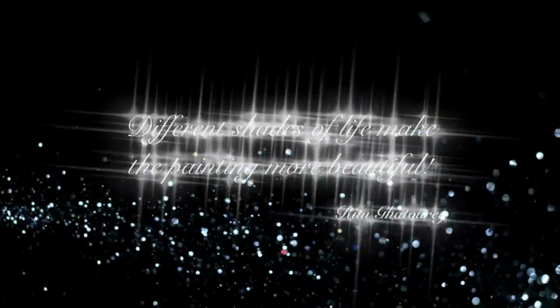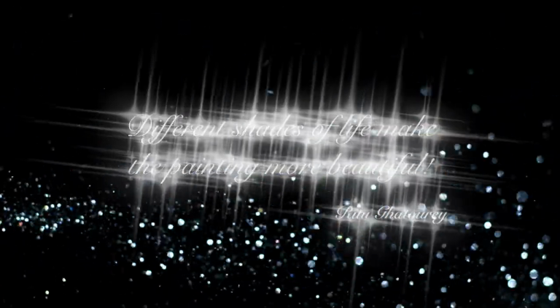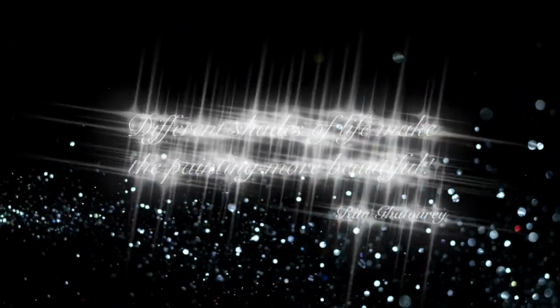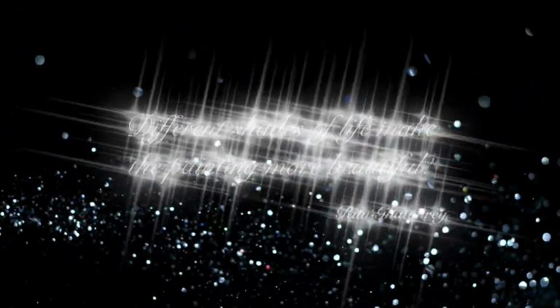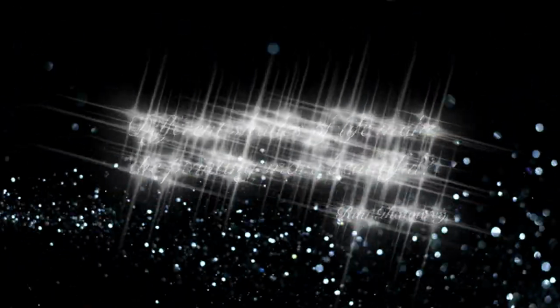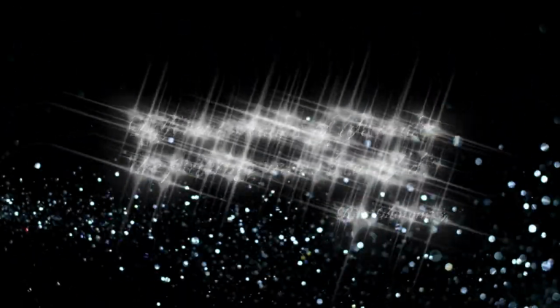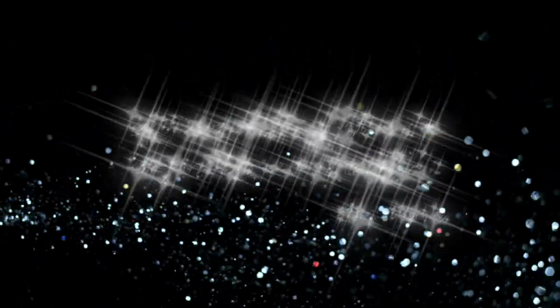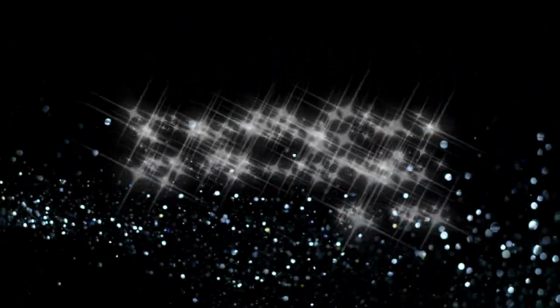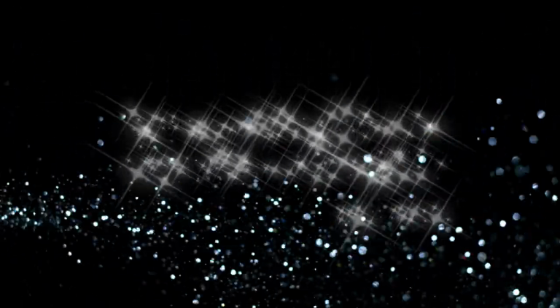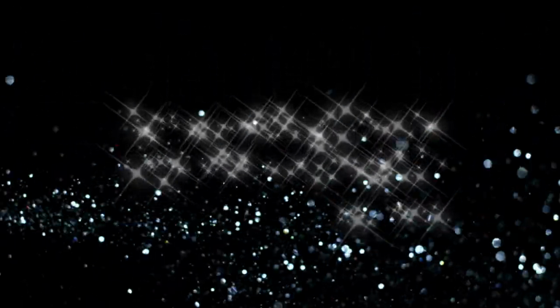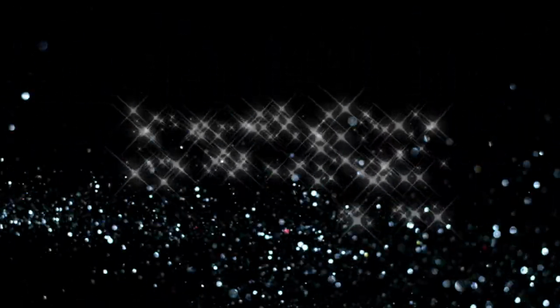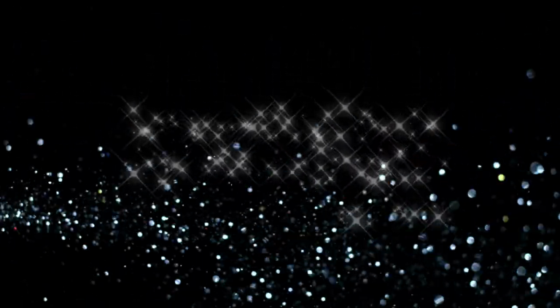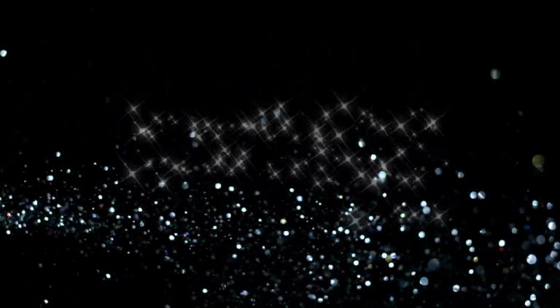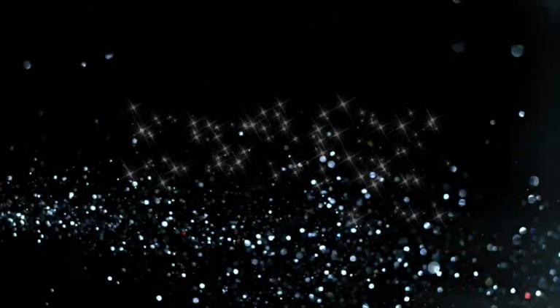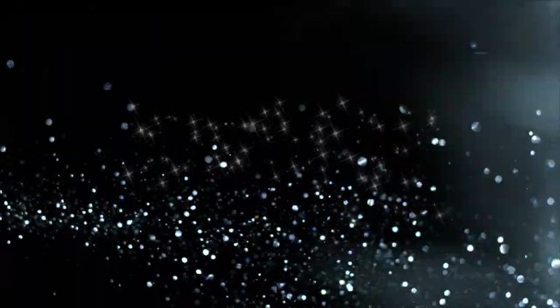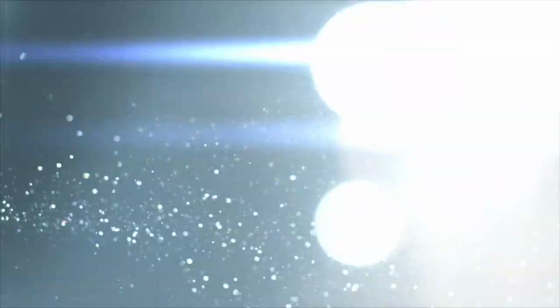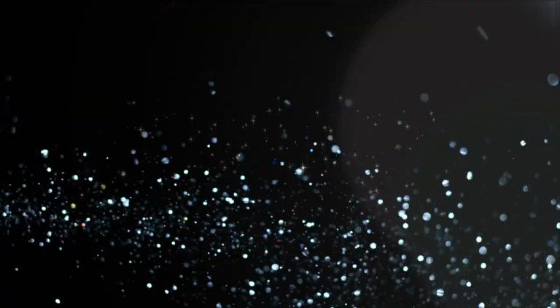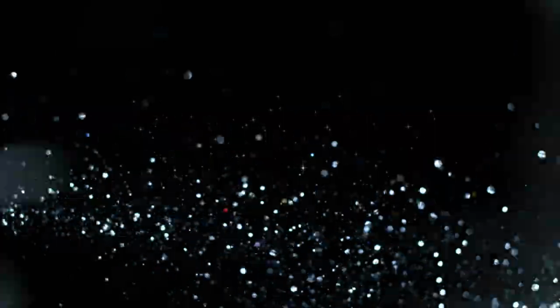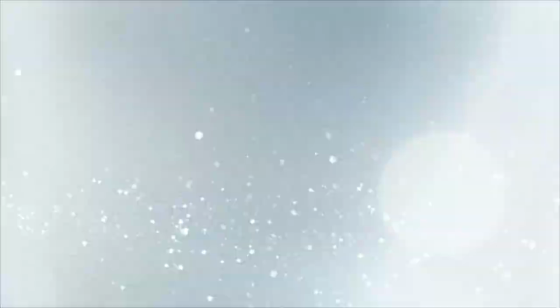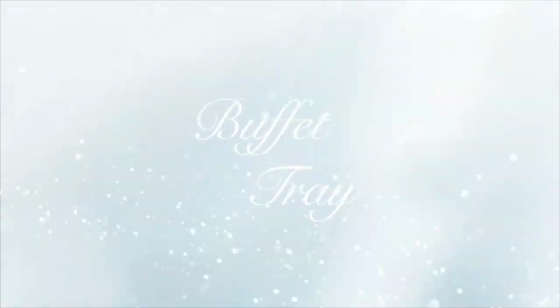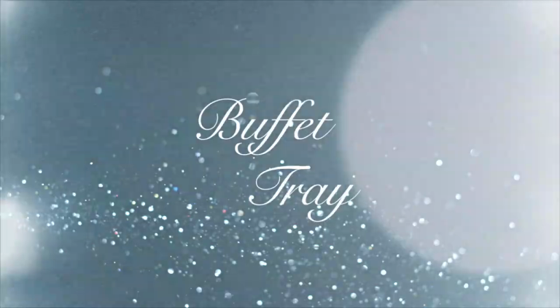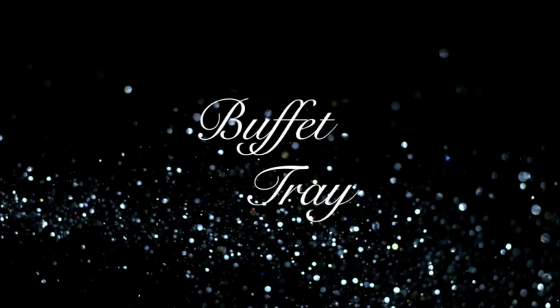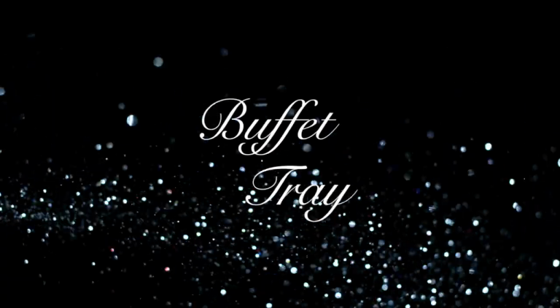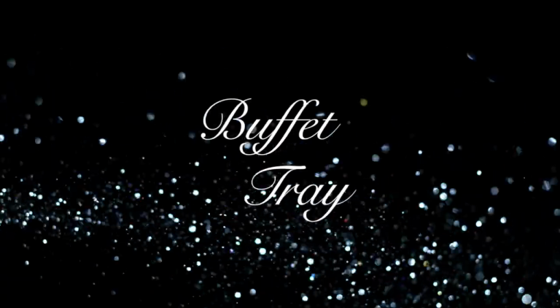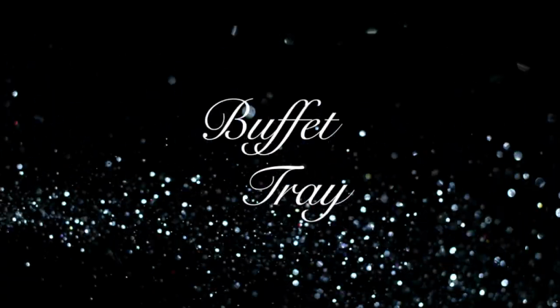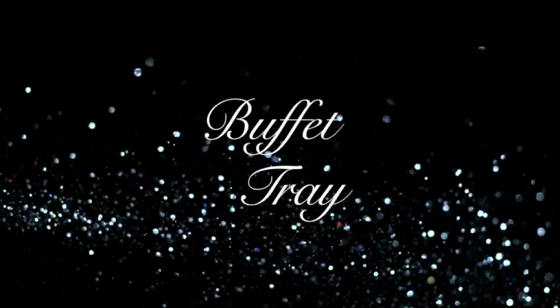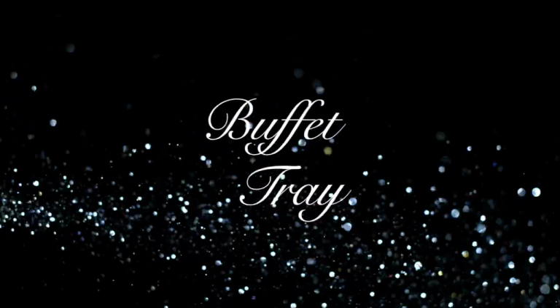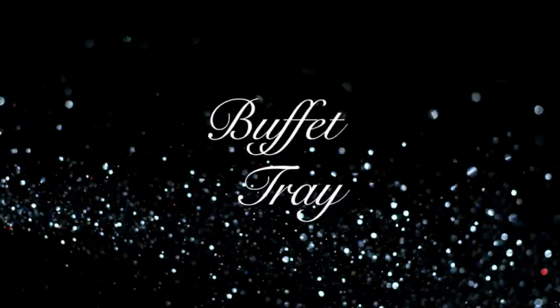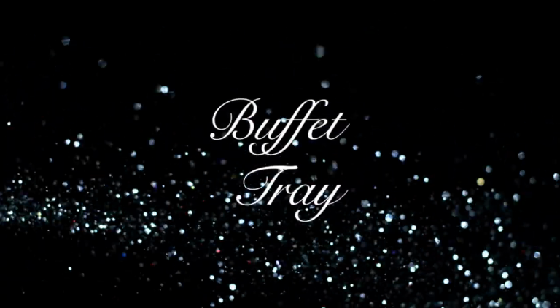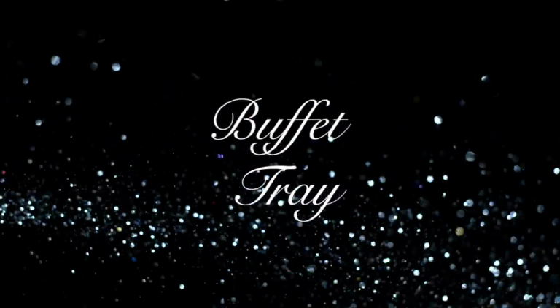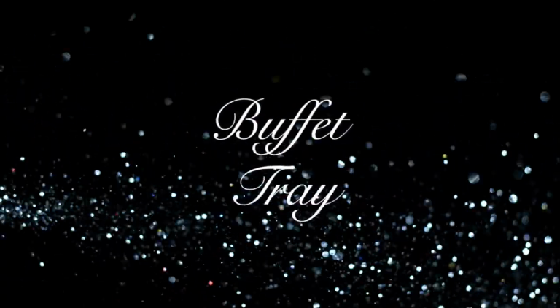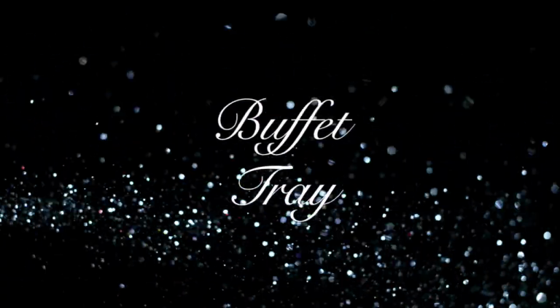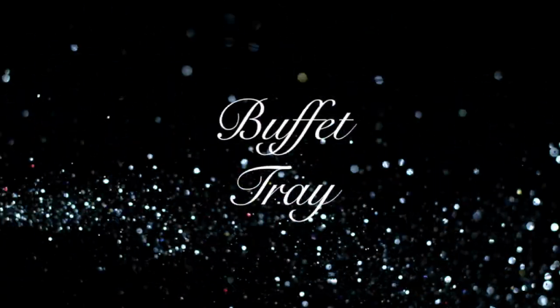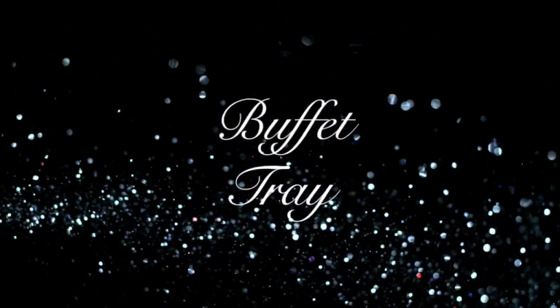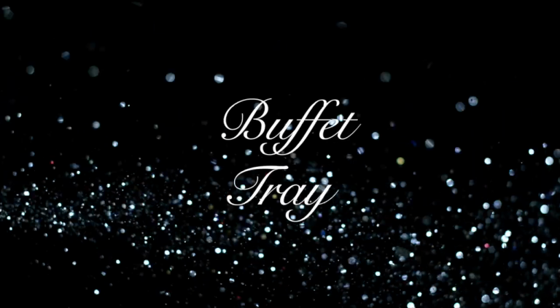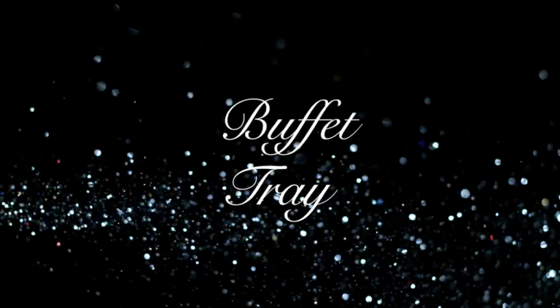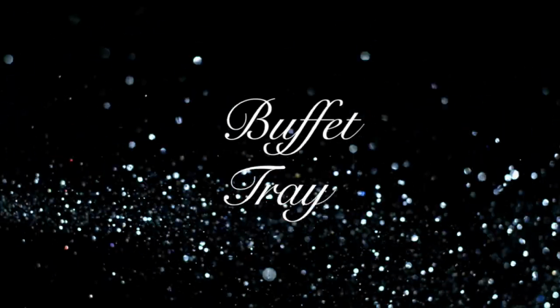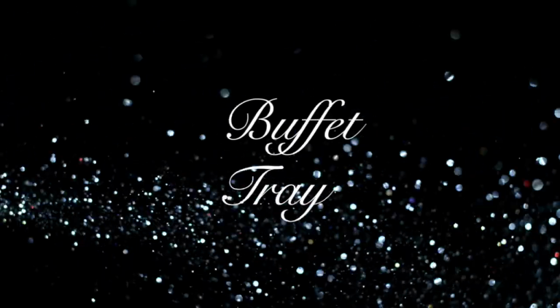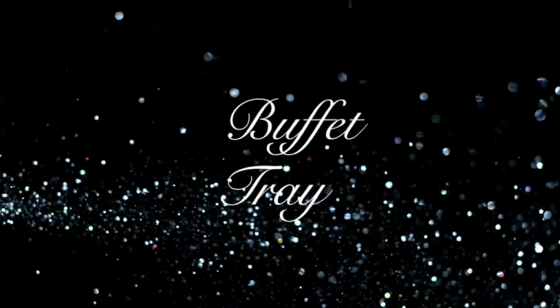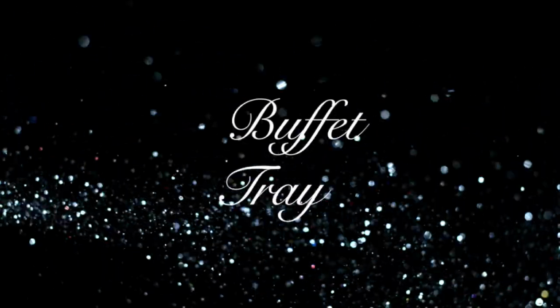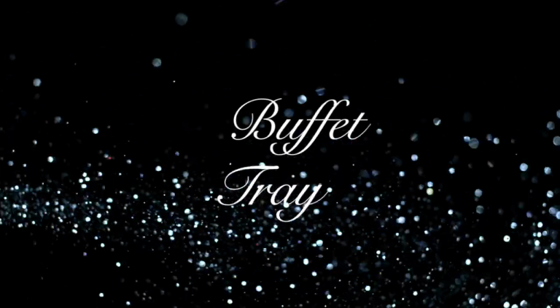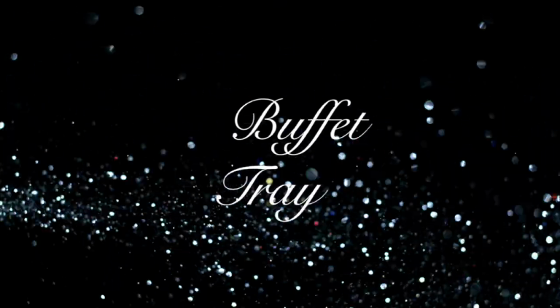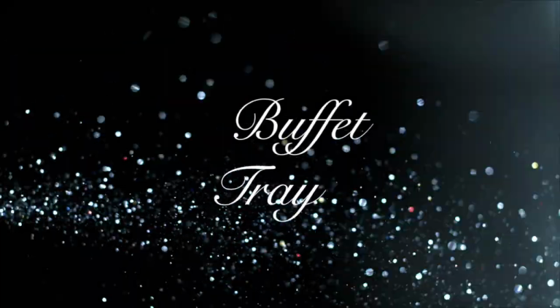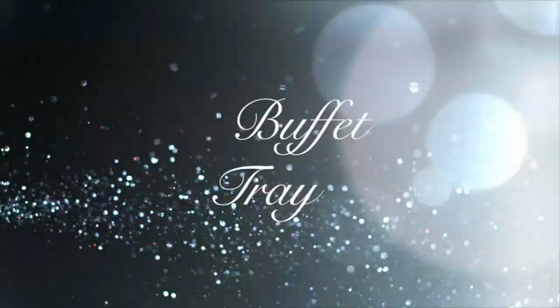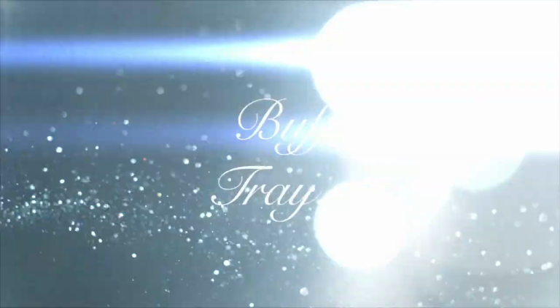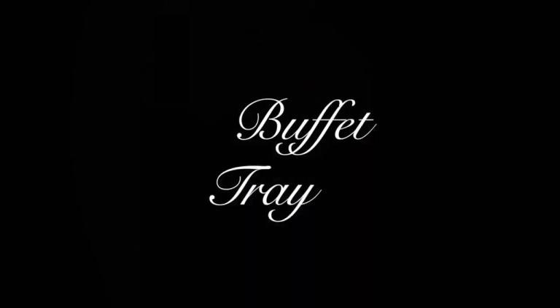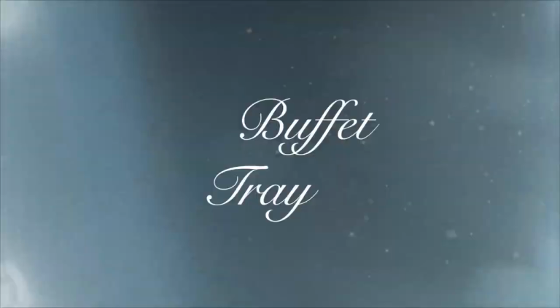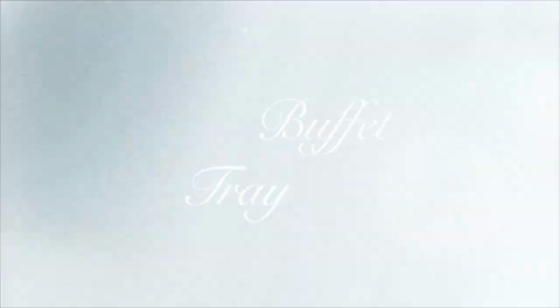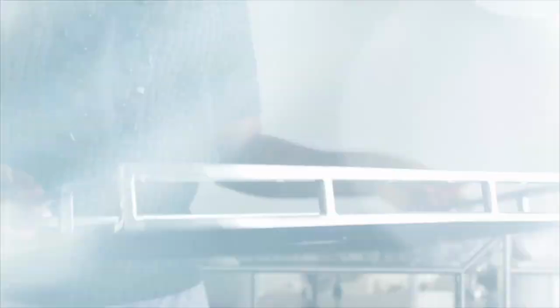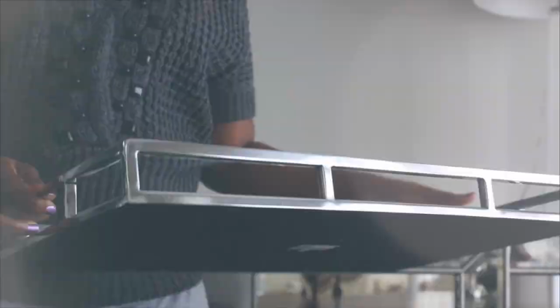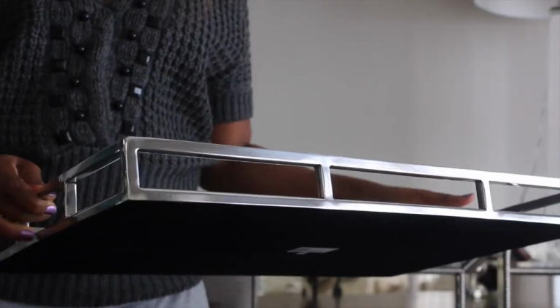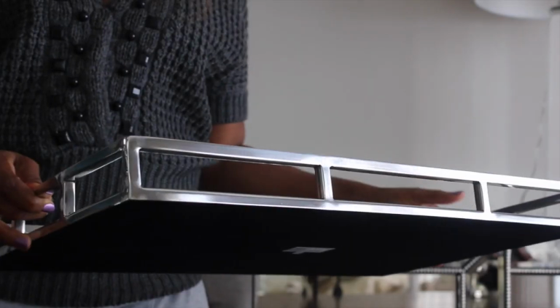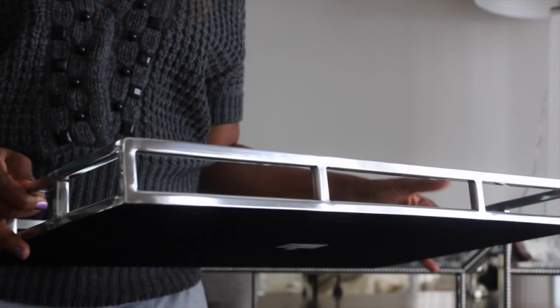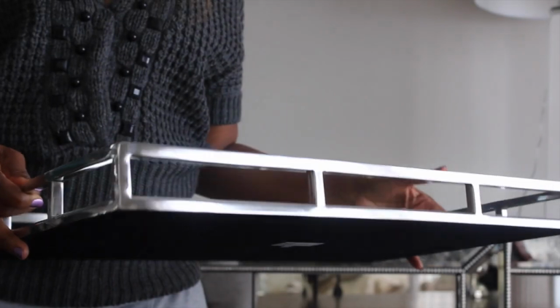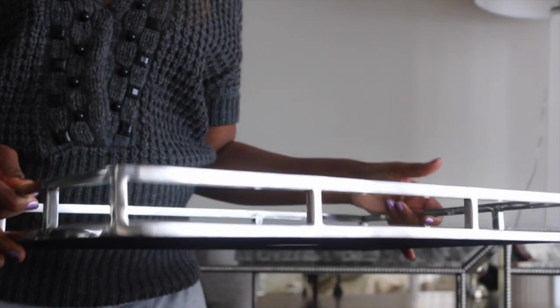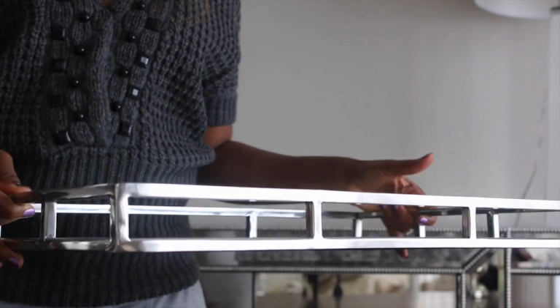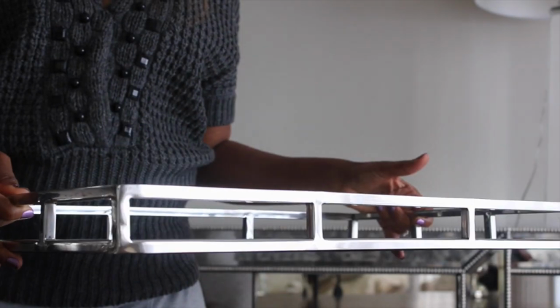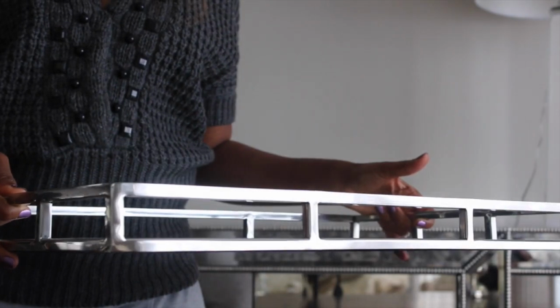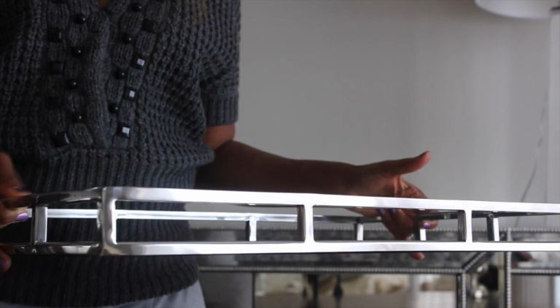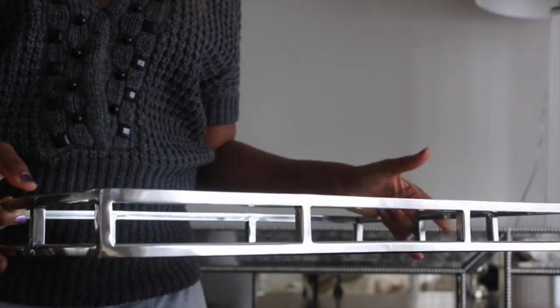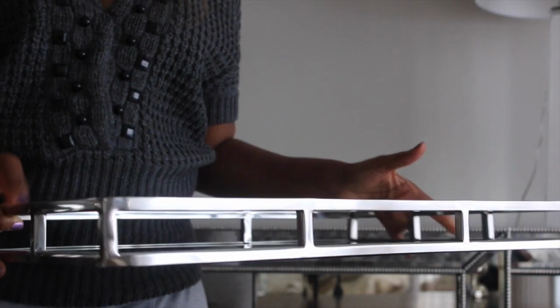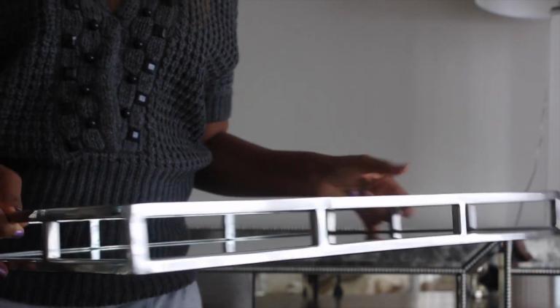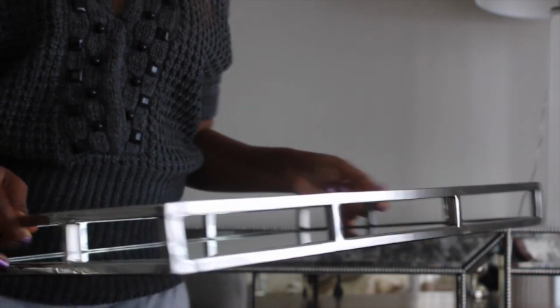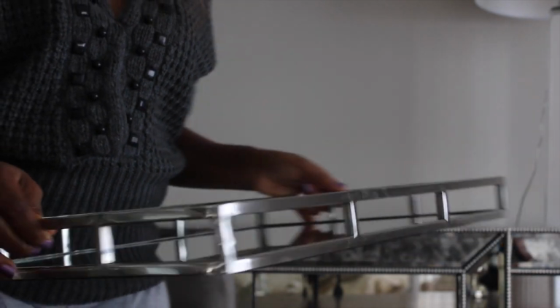Hello everyone, welcome back. Today I have a video on how to decorate trays. I'm going to start off by decorating my buffet.